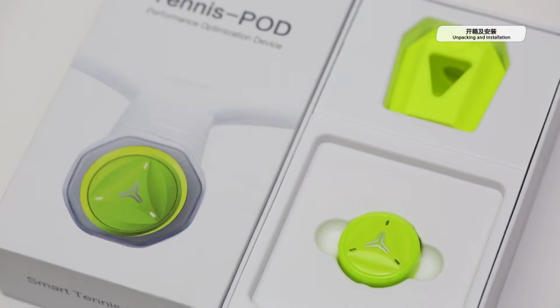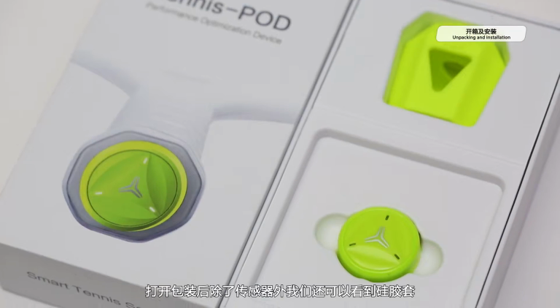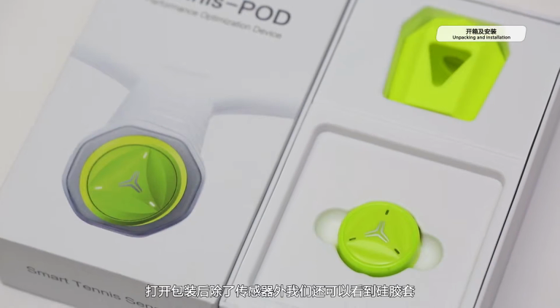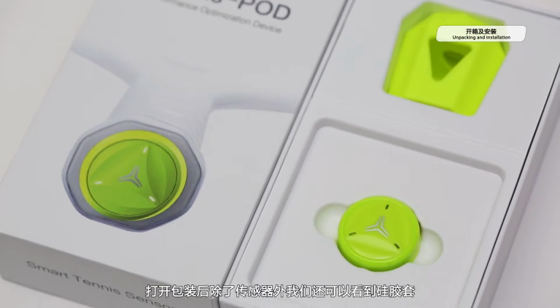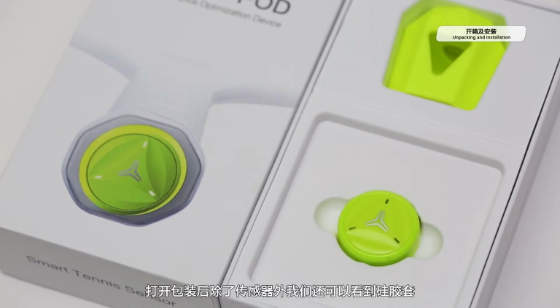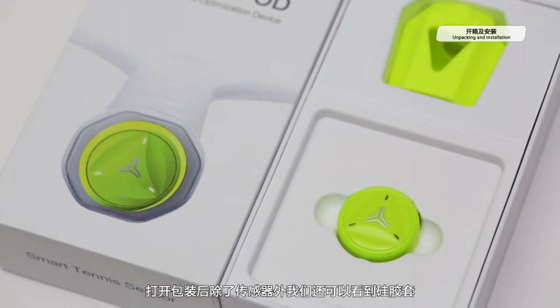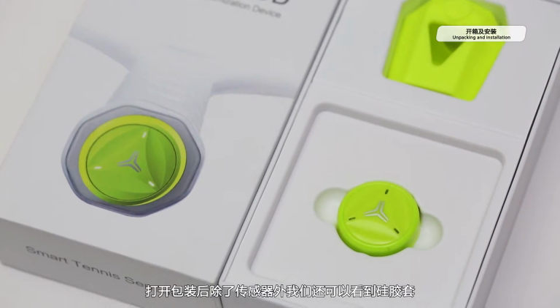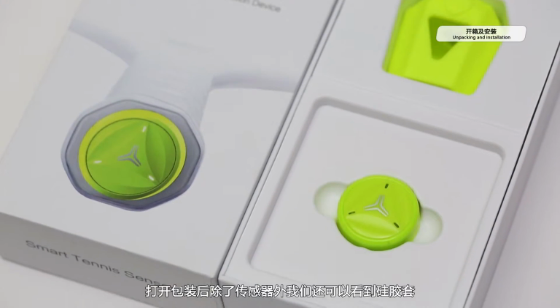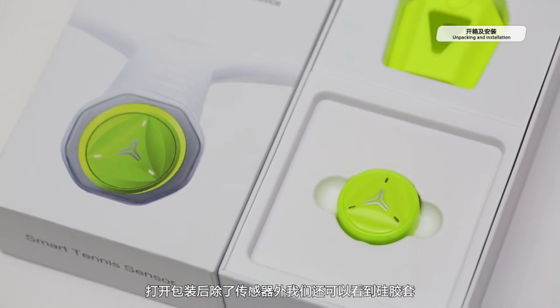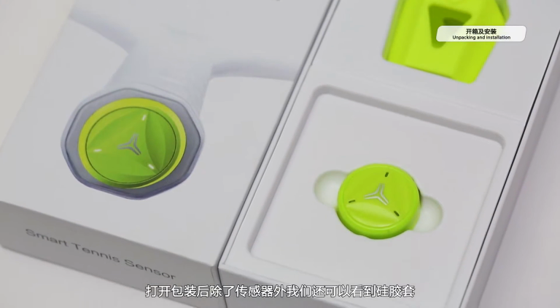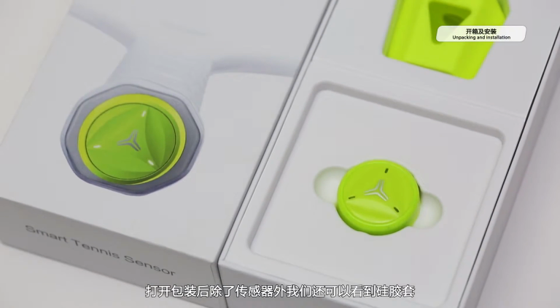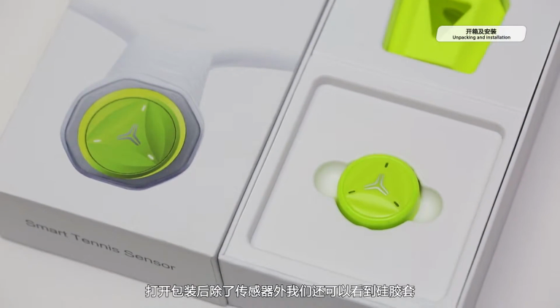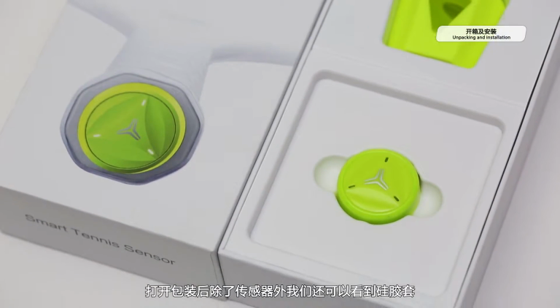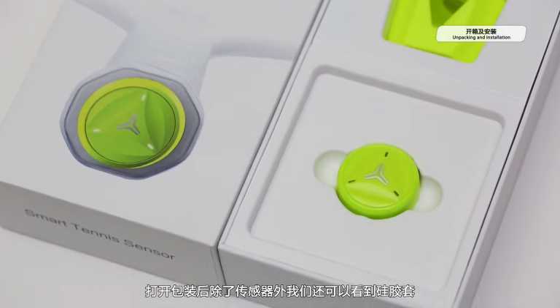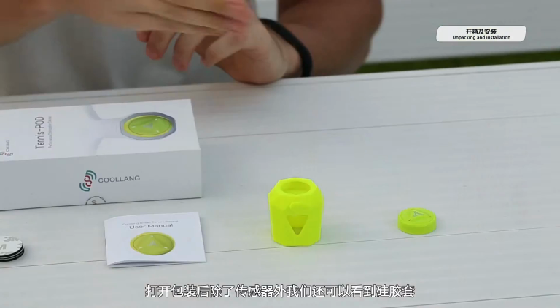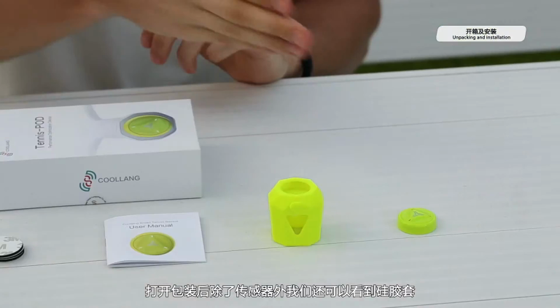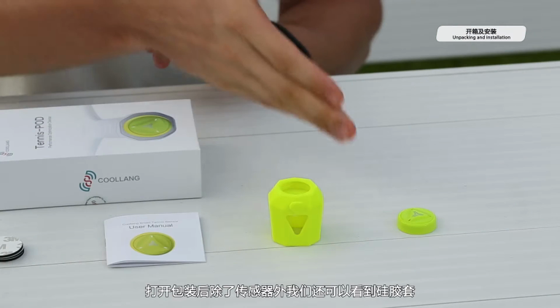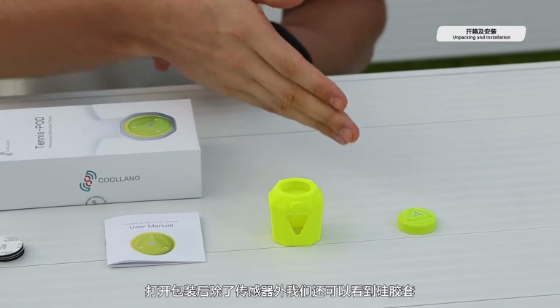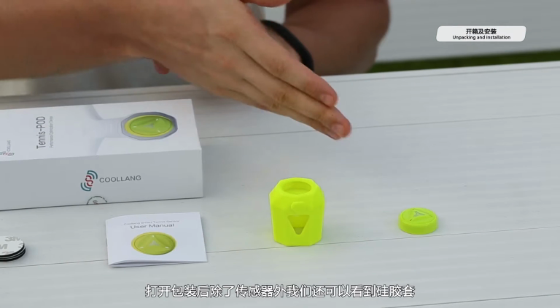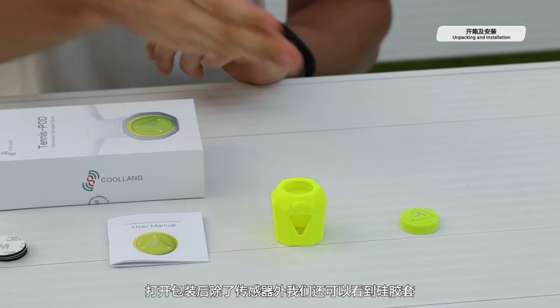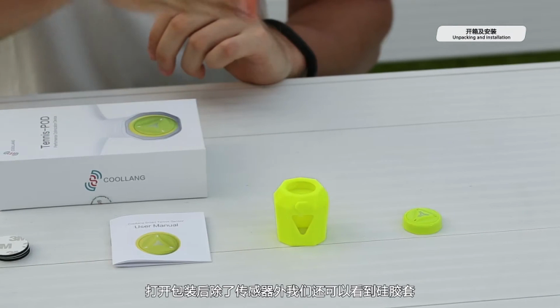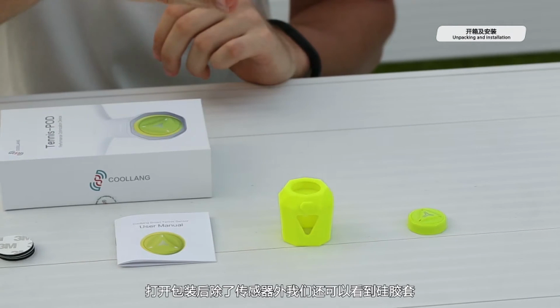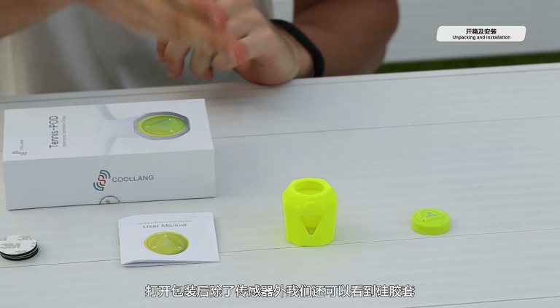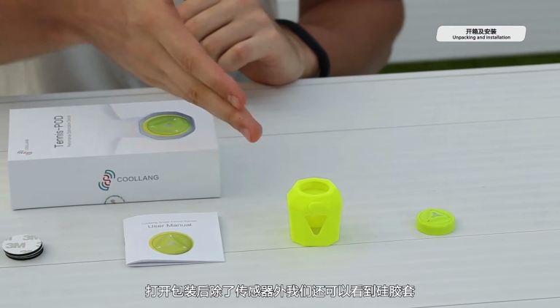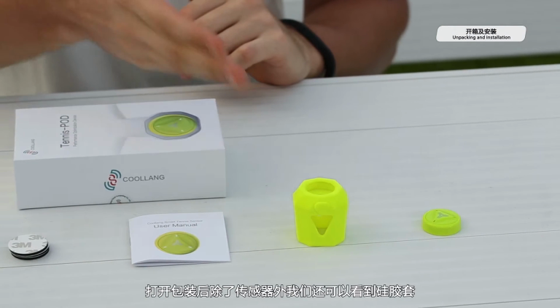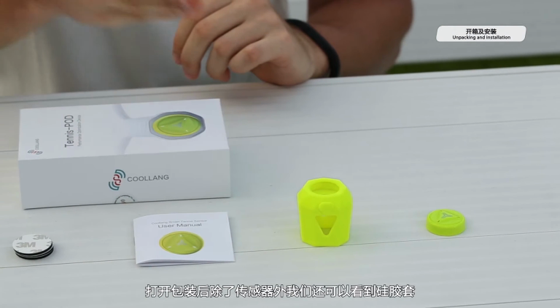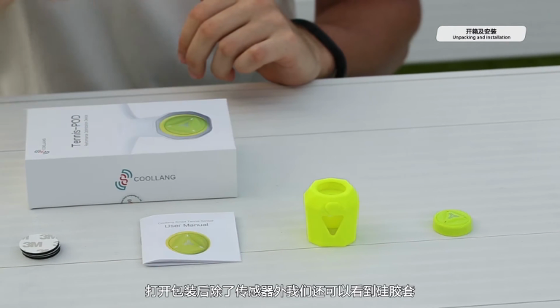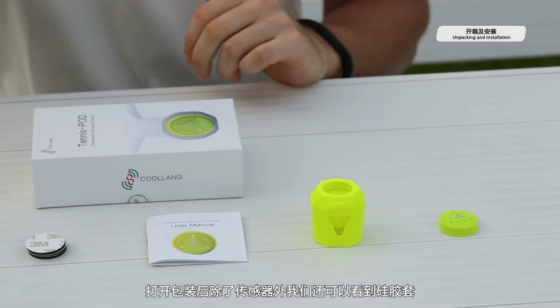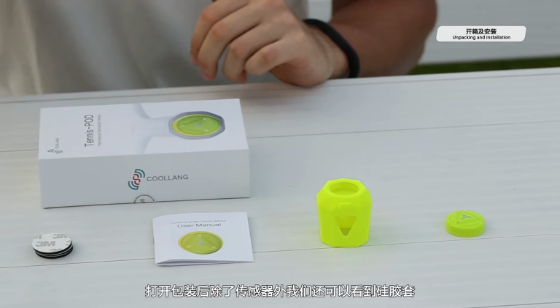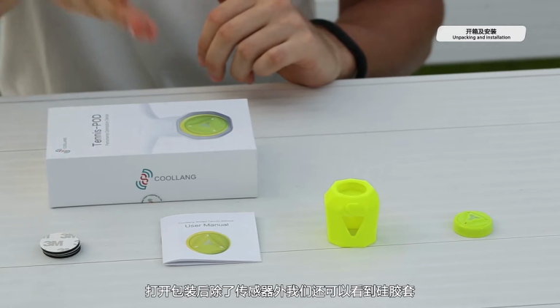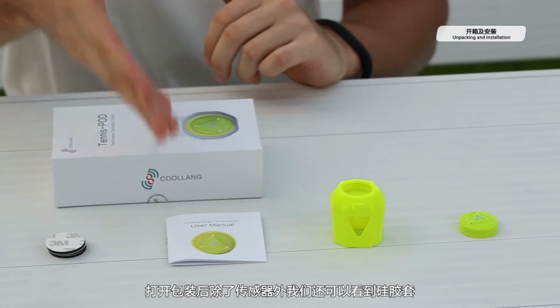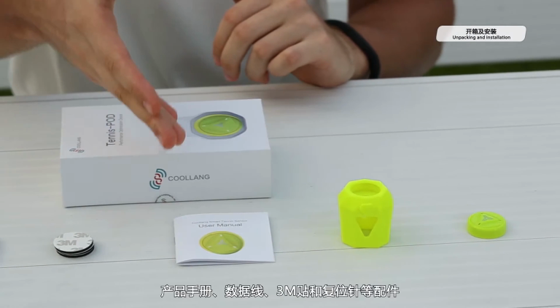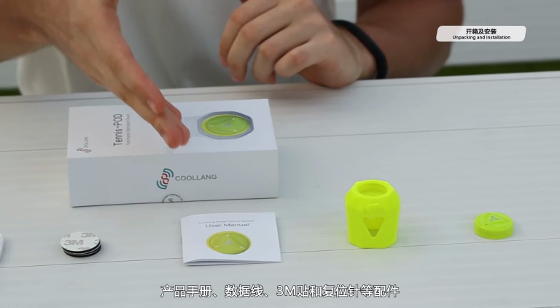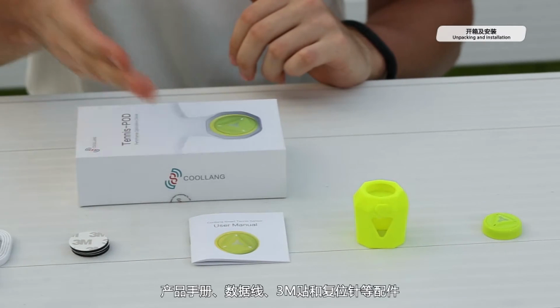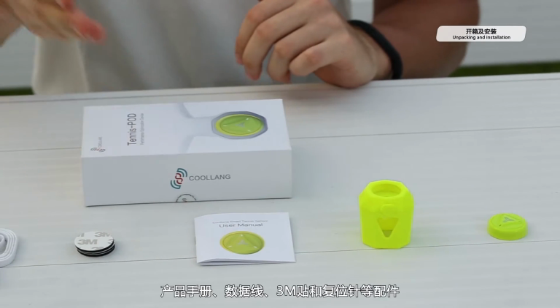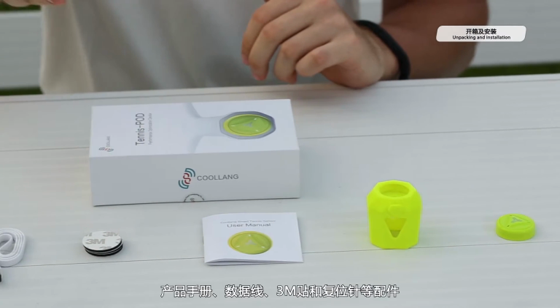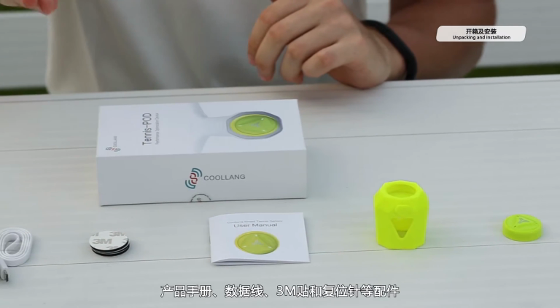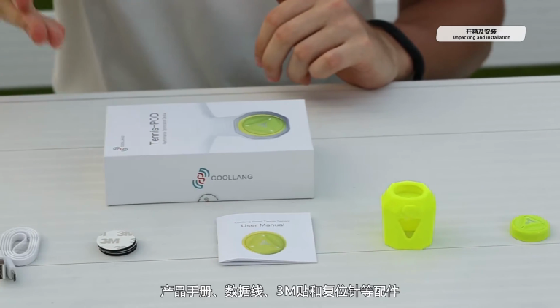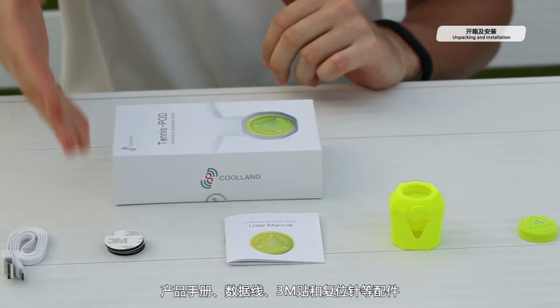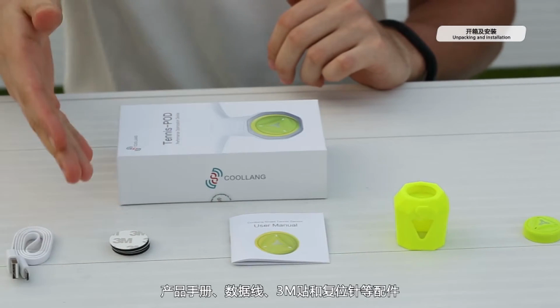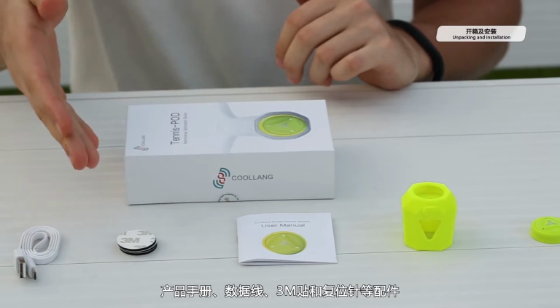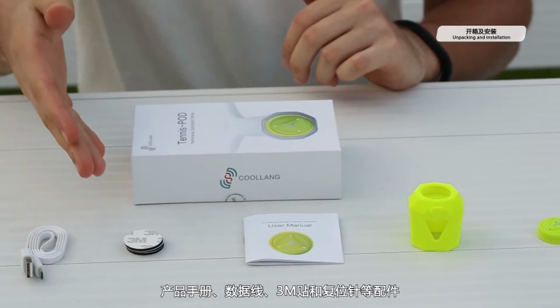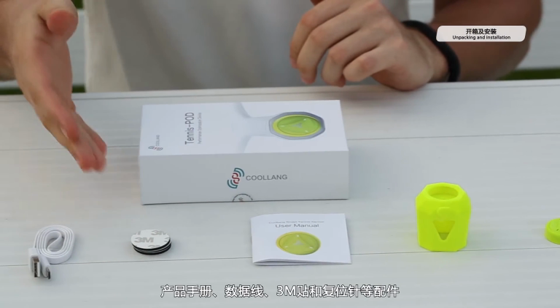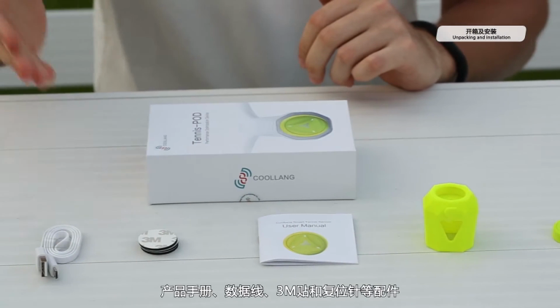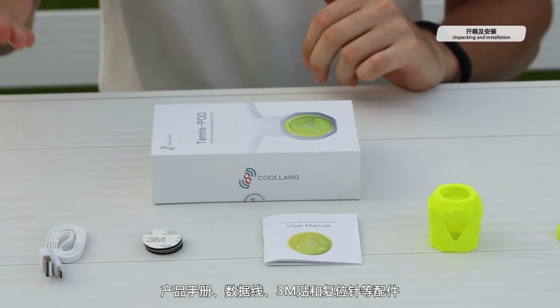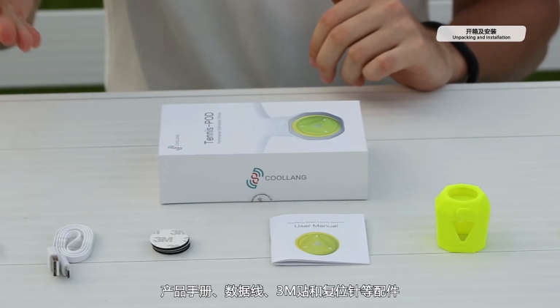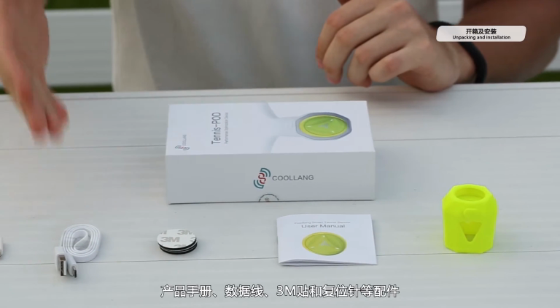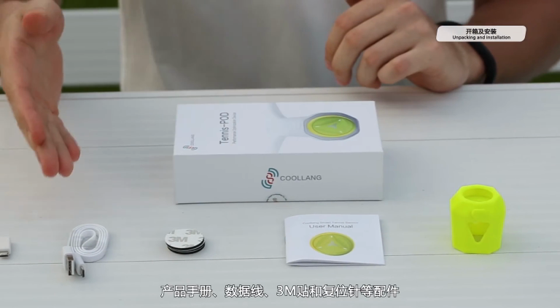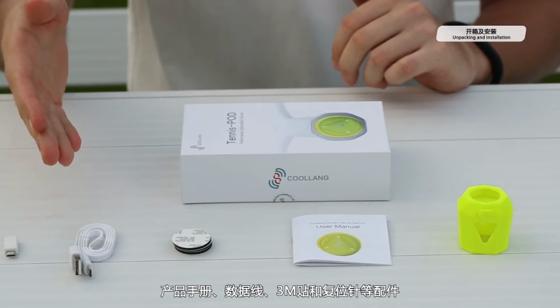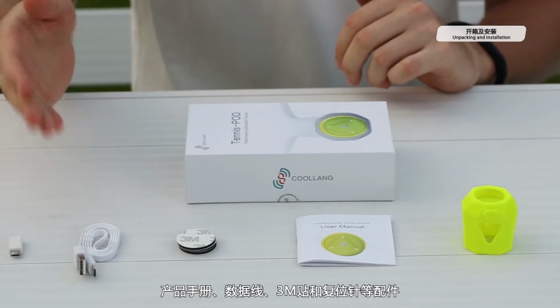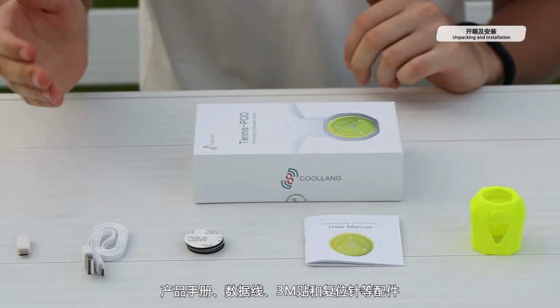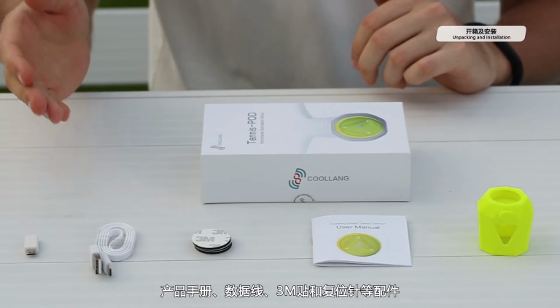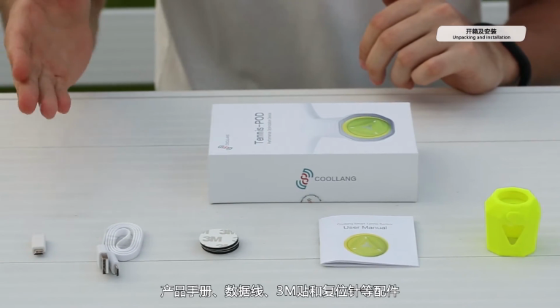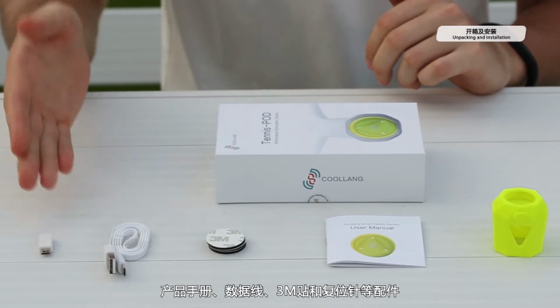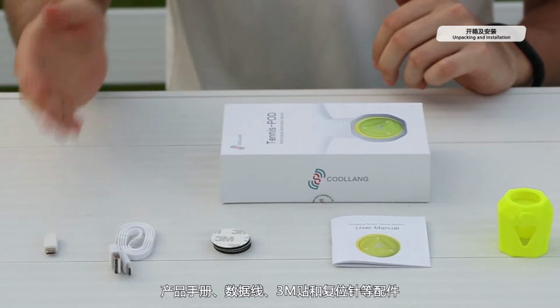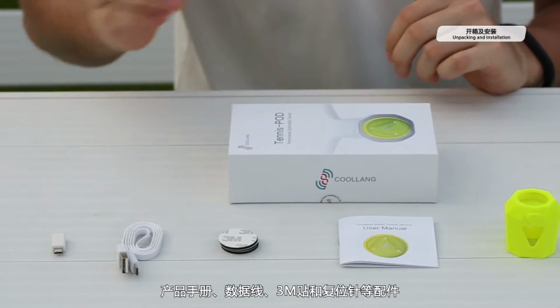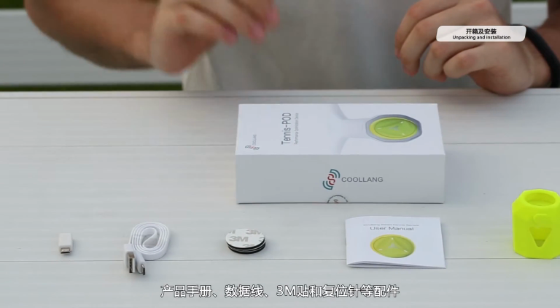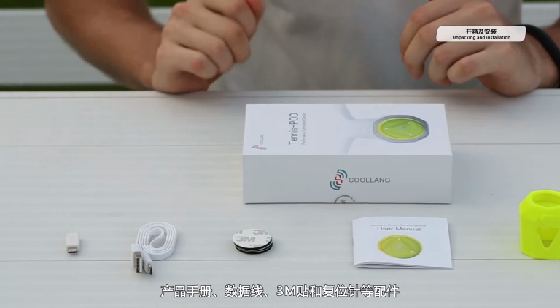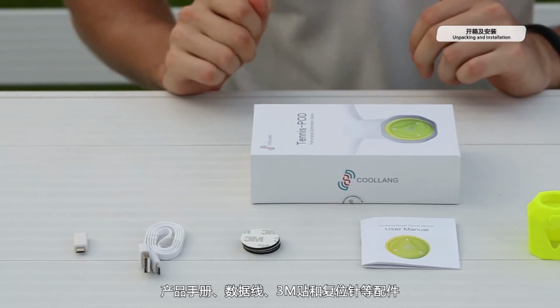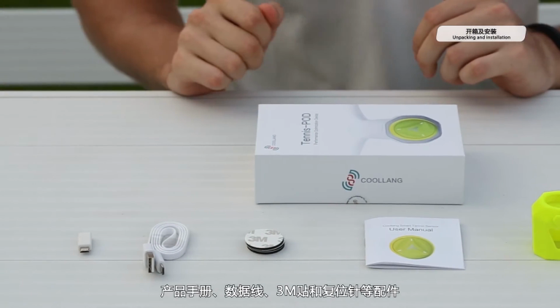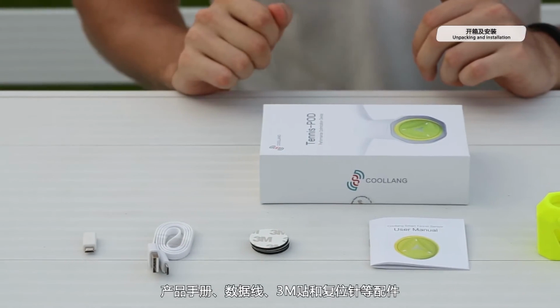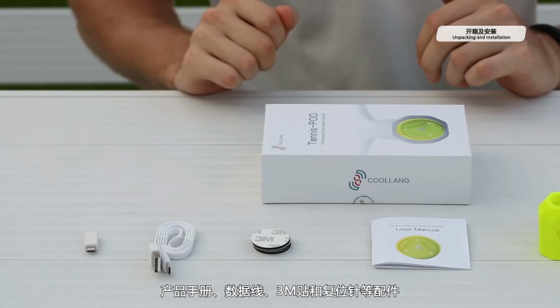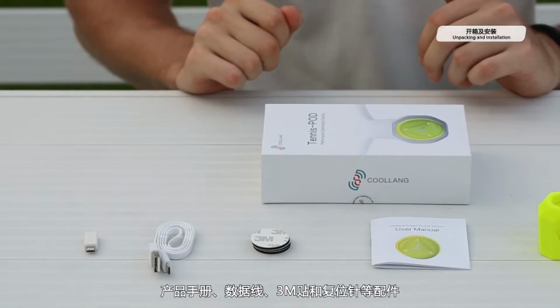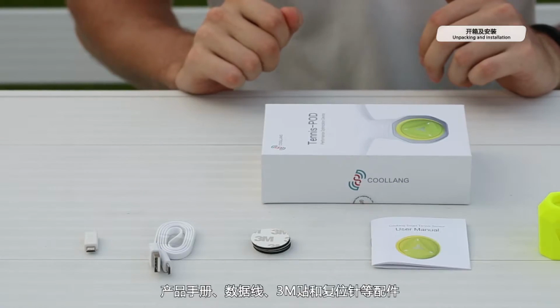Let's see what you have in this box. One sensor, silicone case, user manual, 3A tape, USB charger and reset pin.